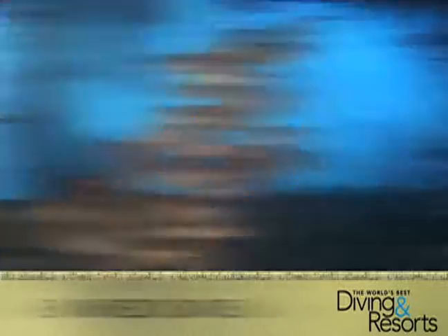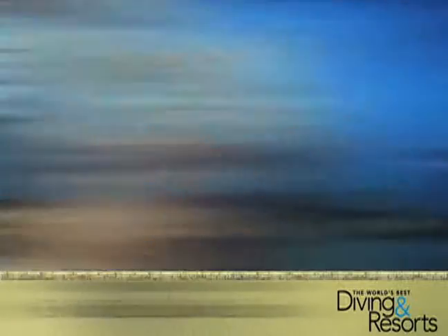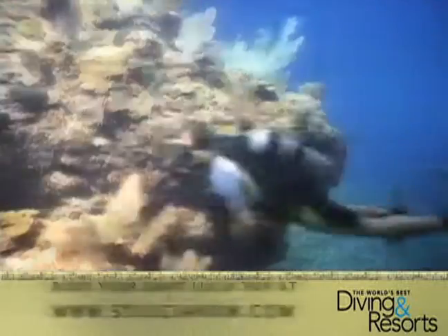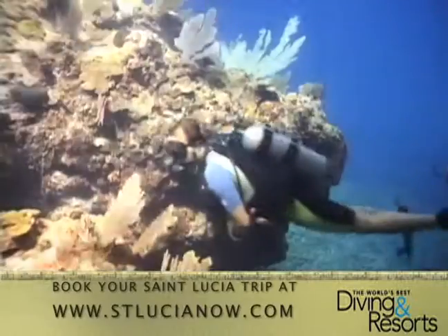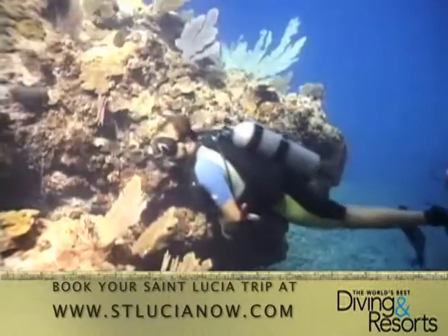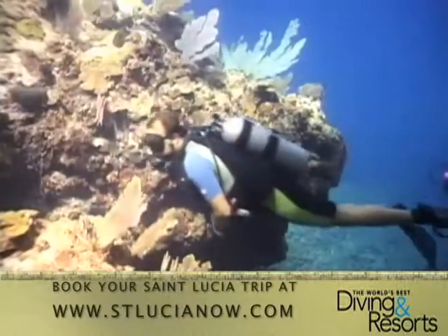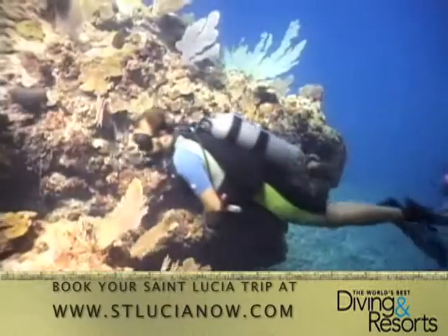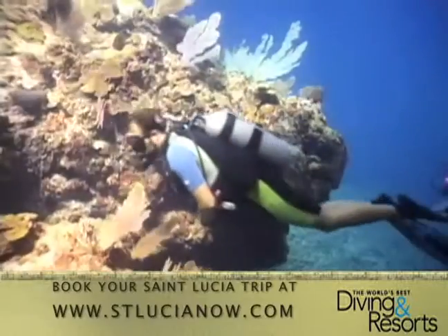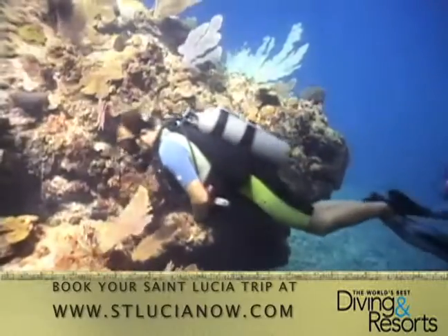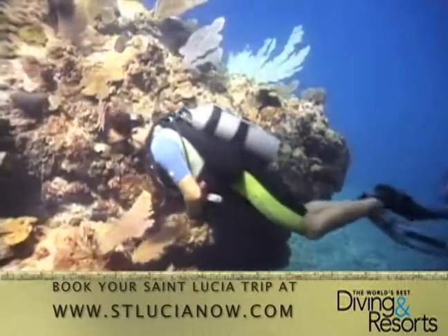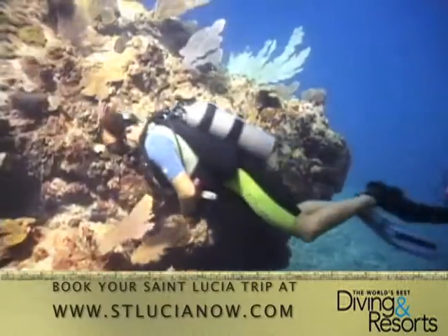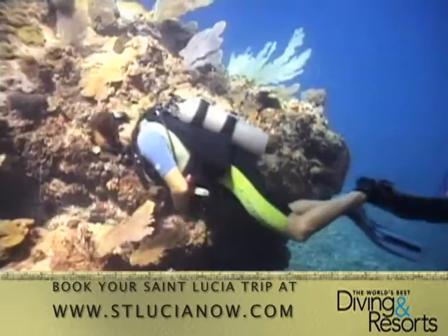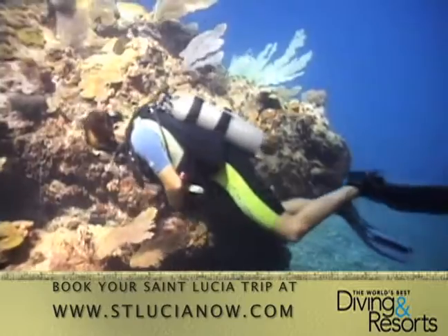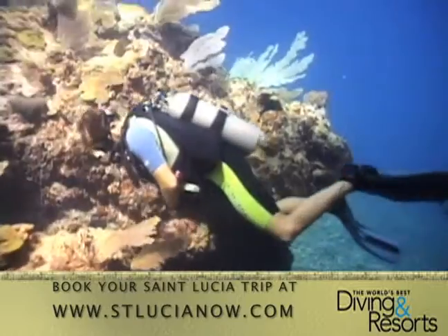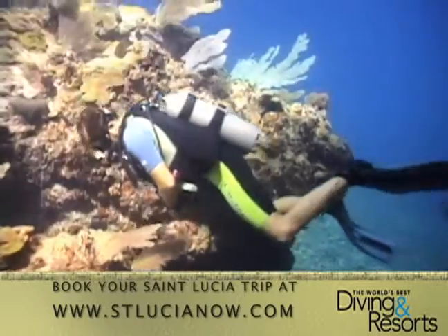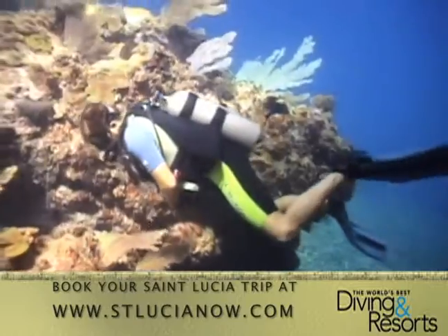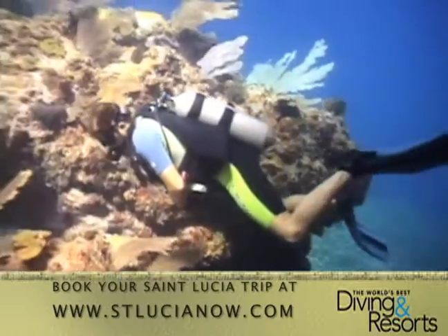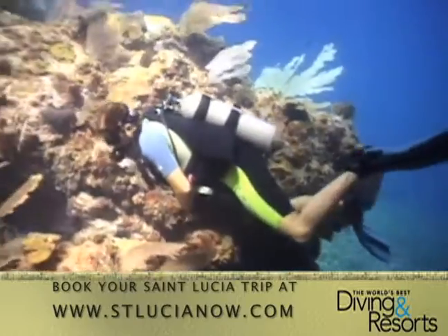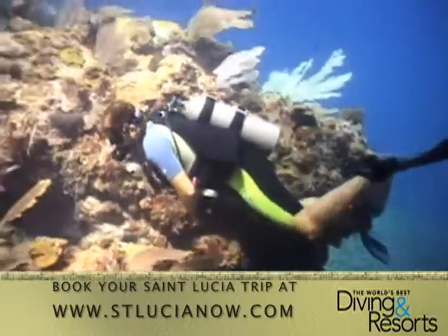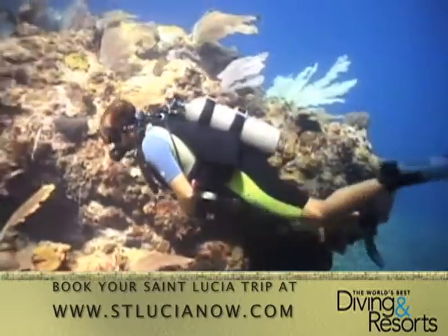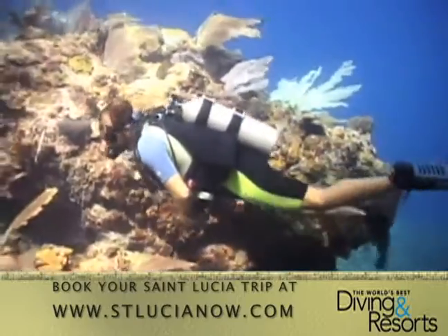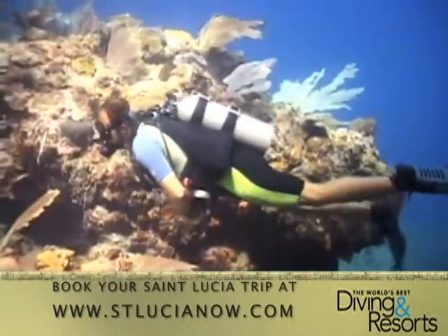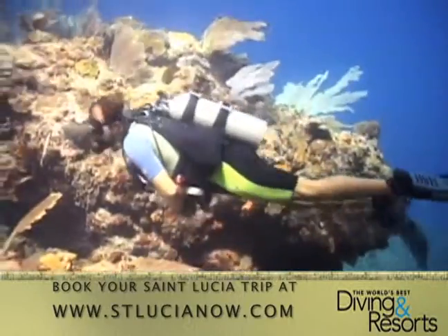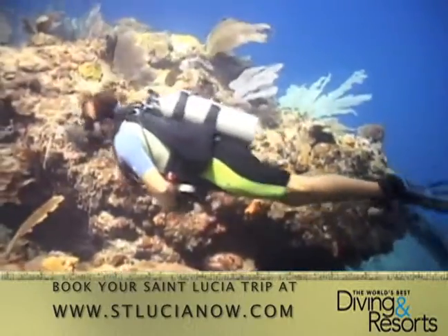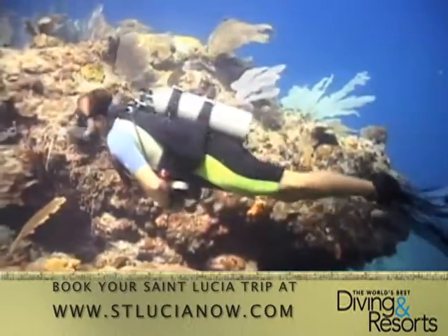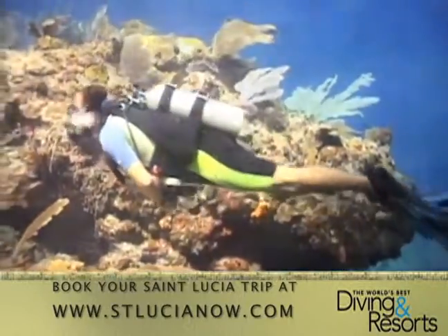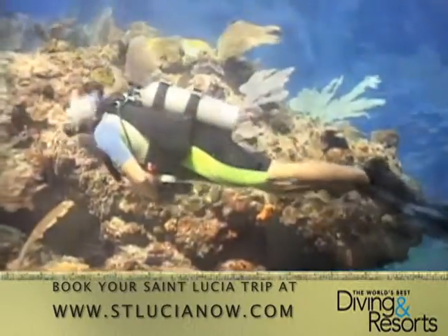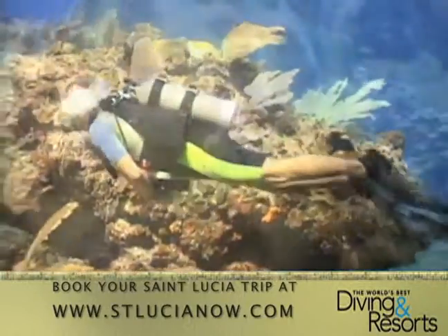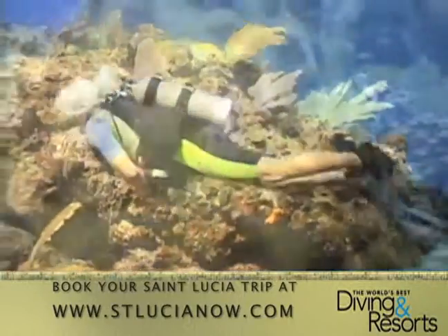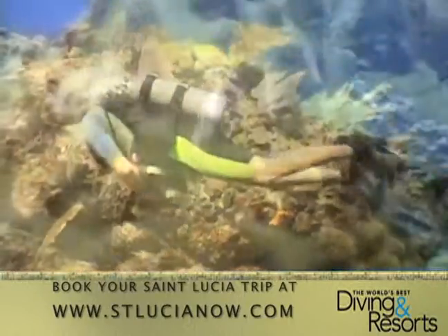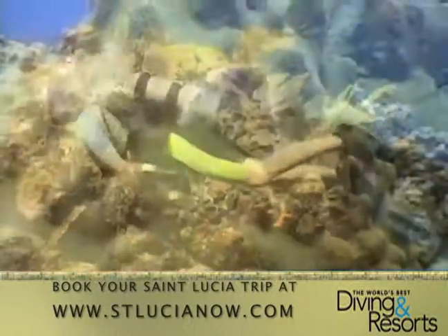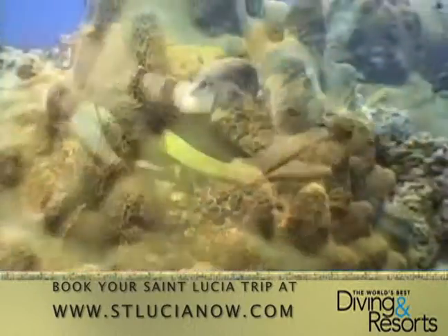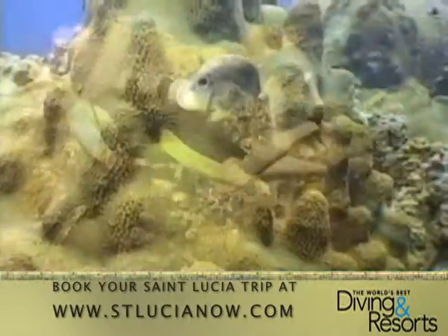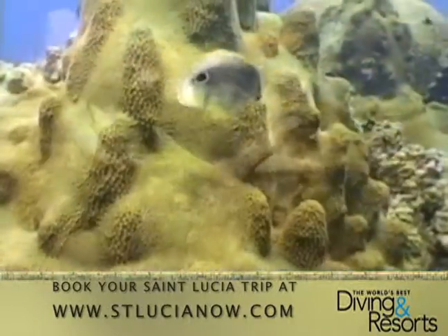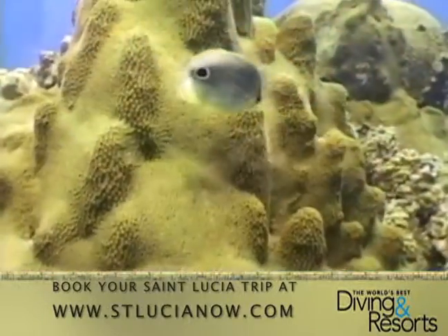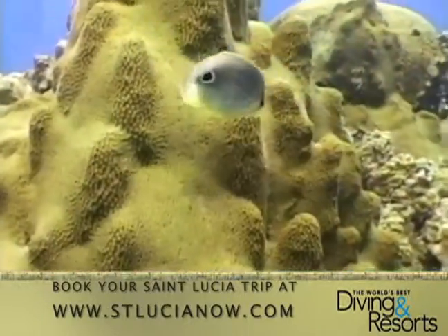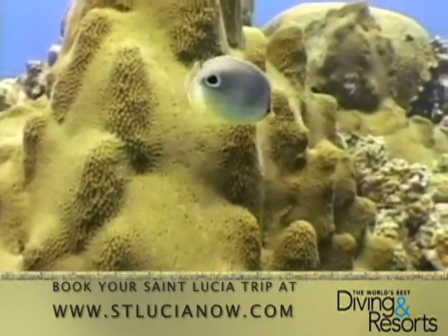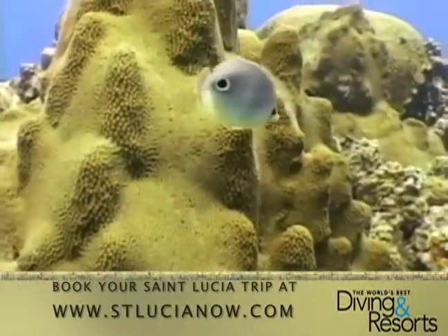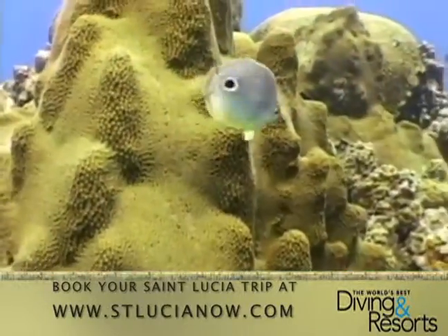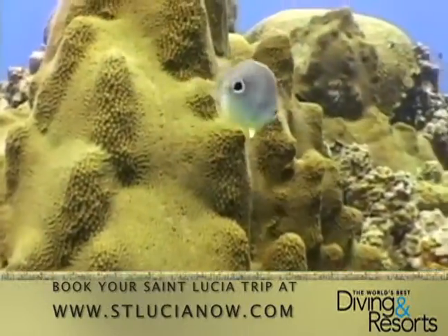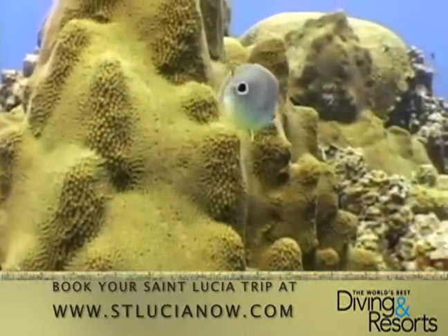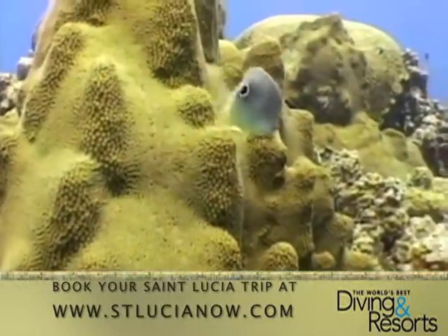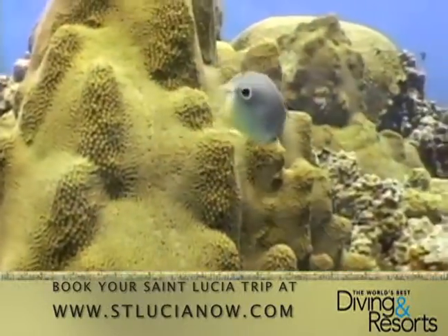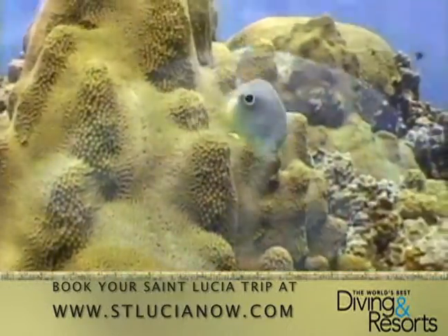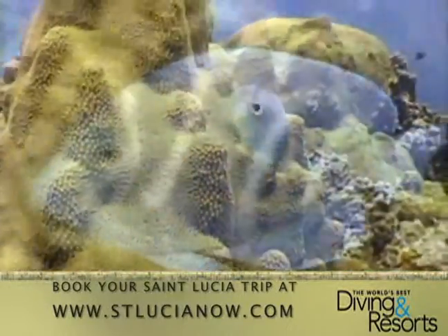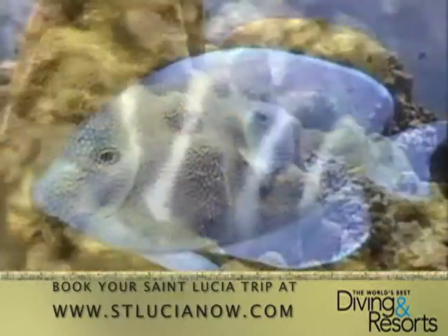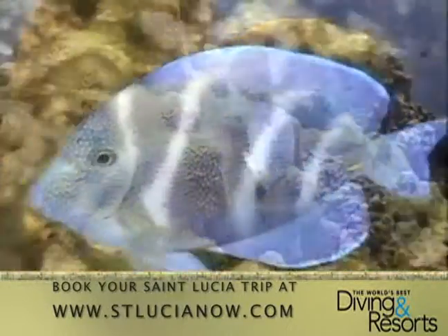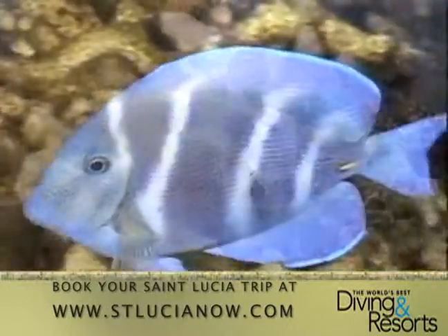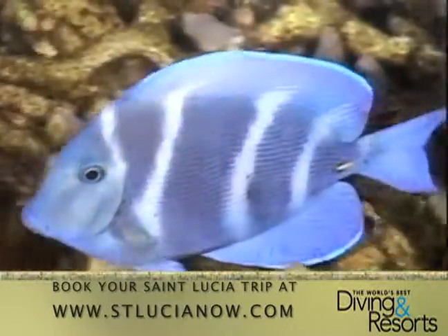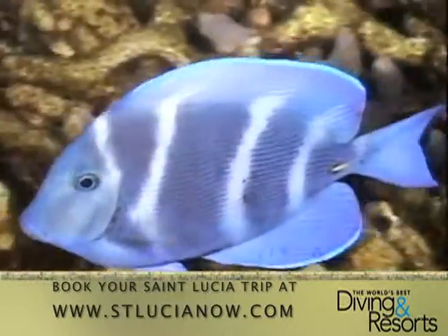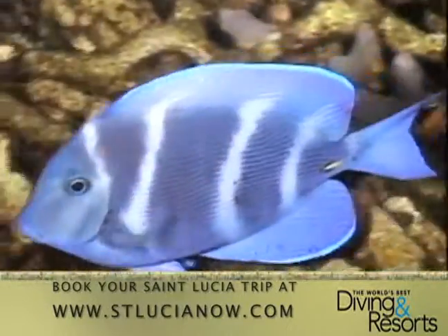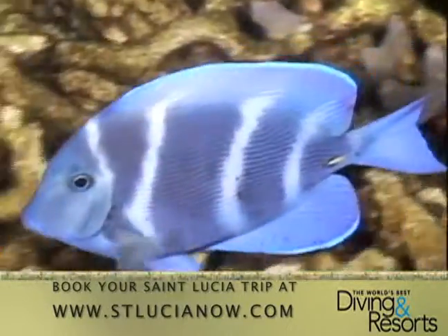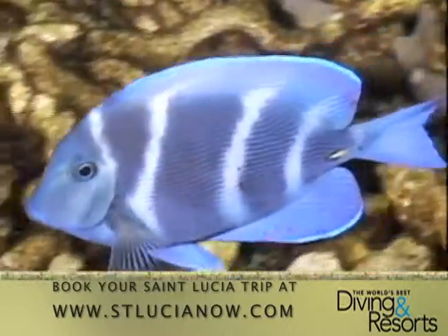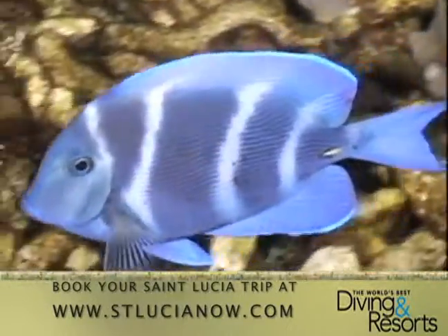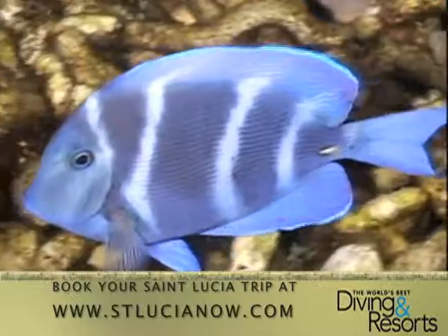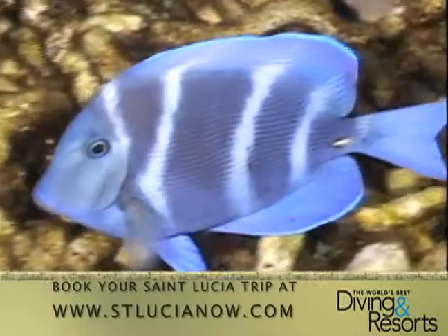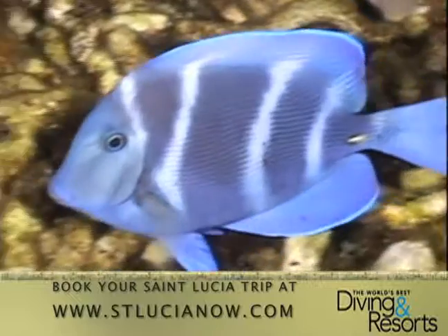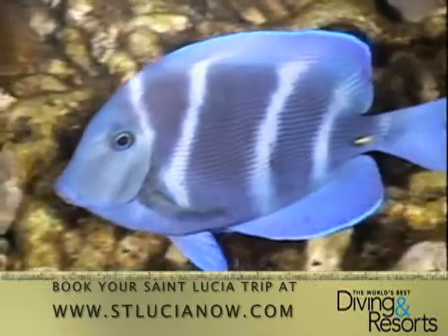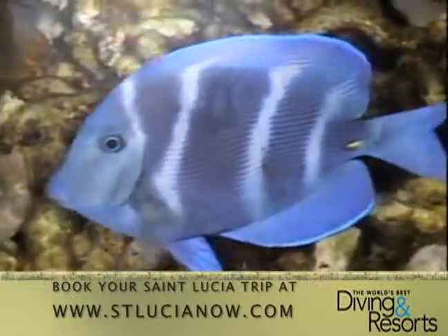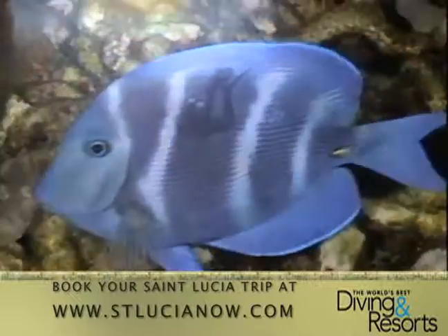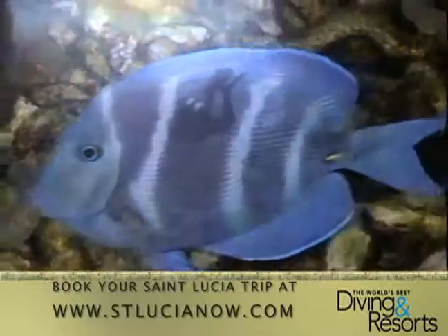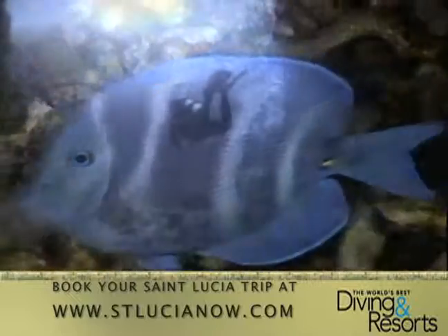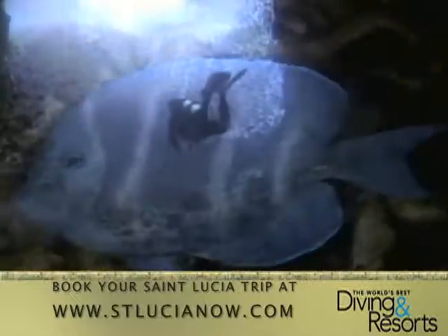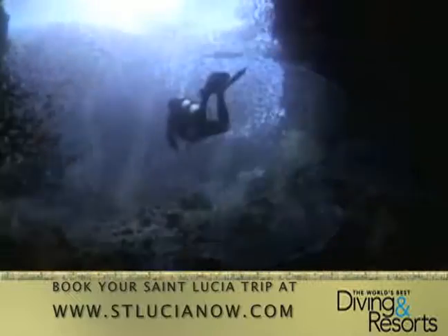No matter what type of diver you are, or what dive sites you choose, St. Lucia's underwater world will keep you coming back year after year.